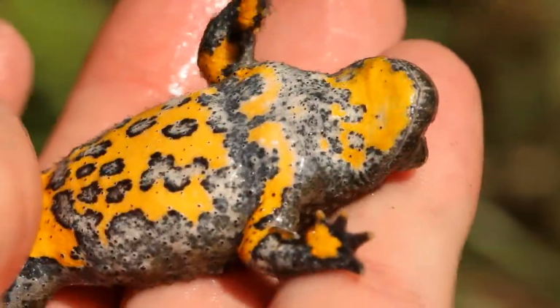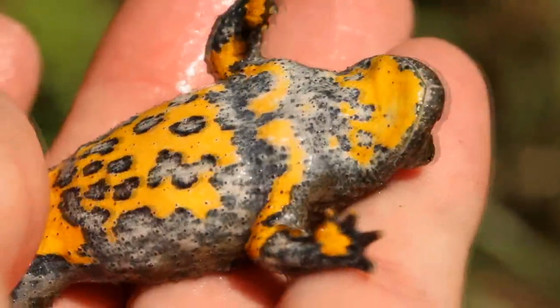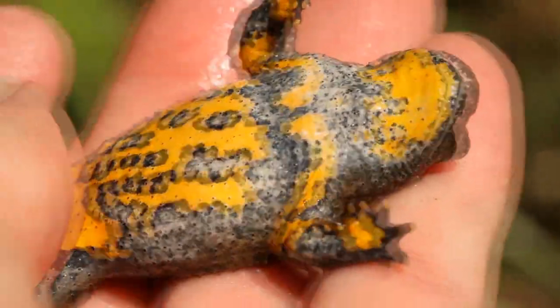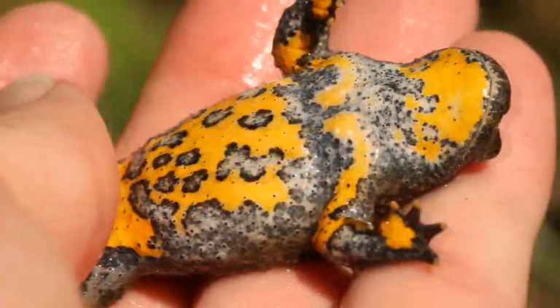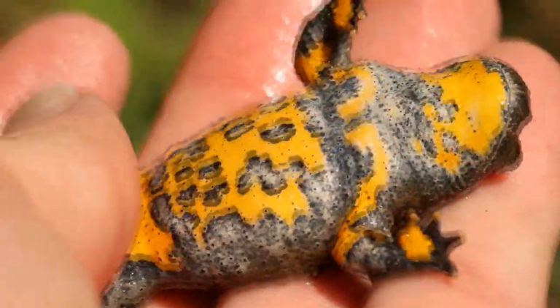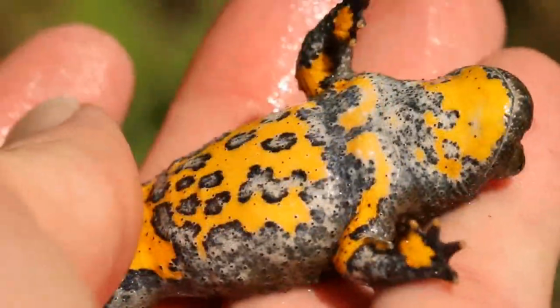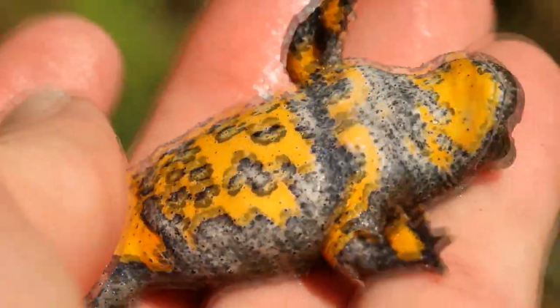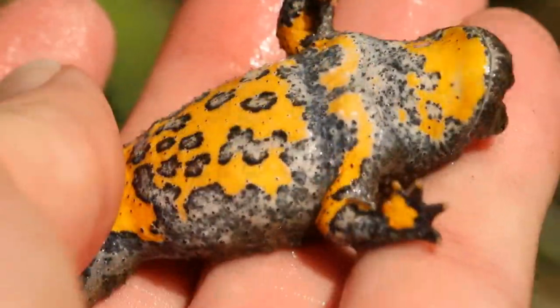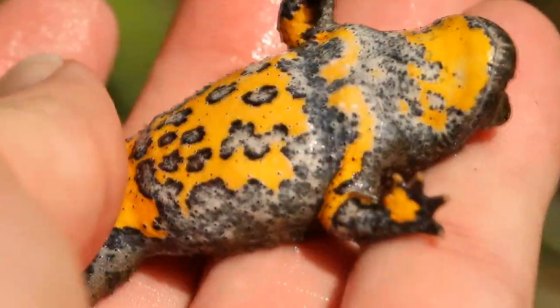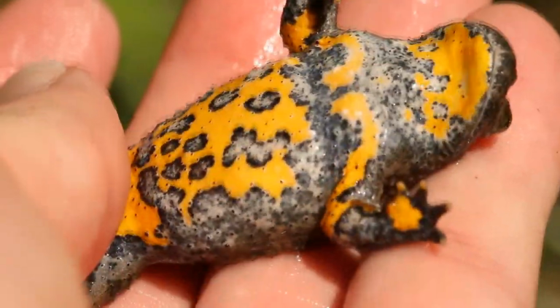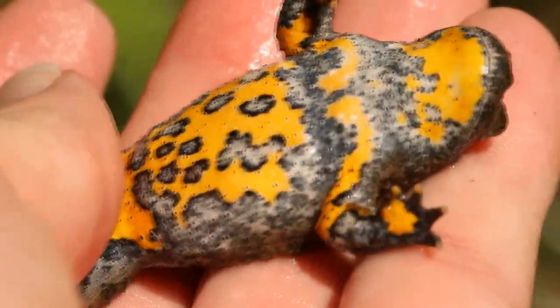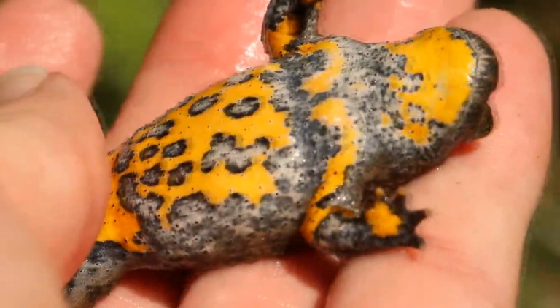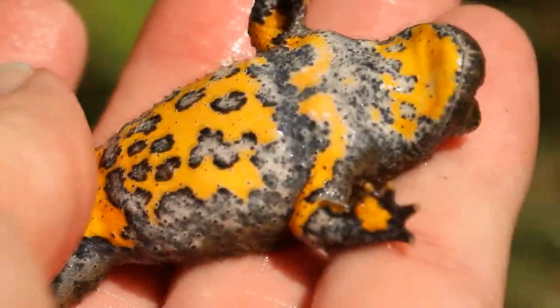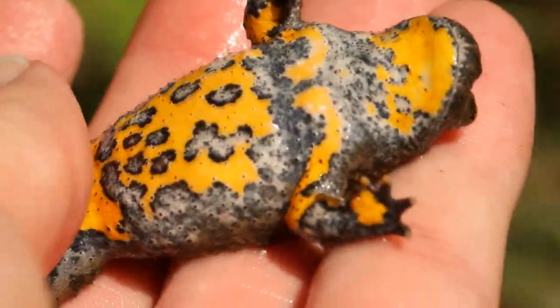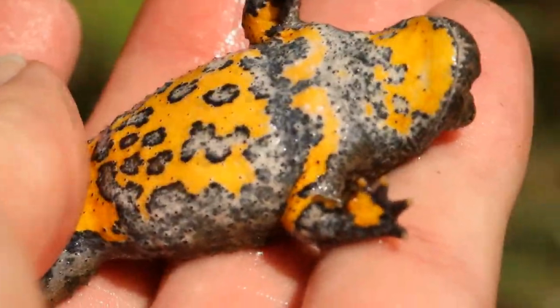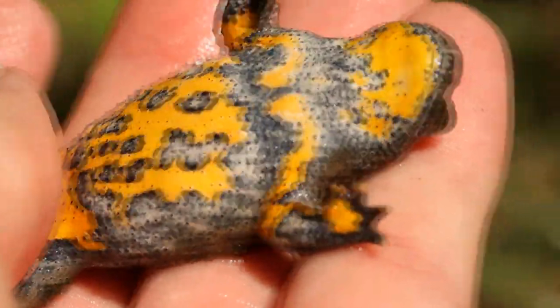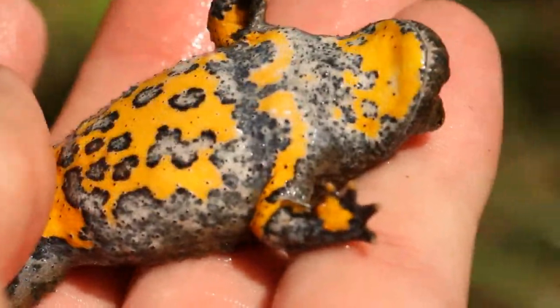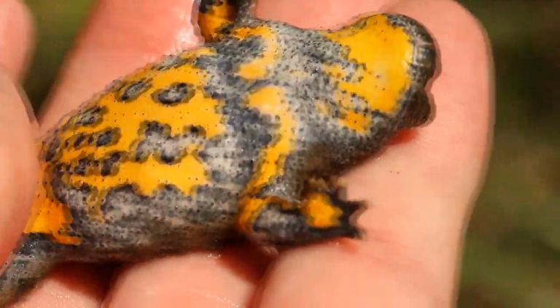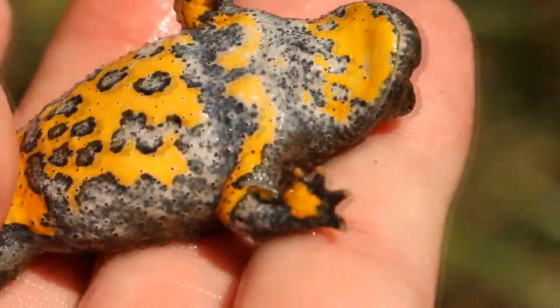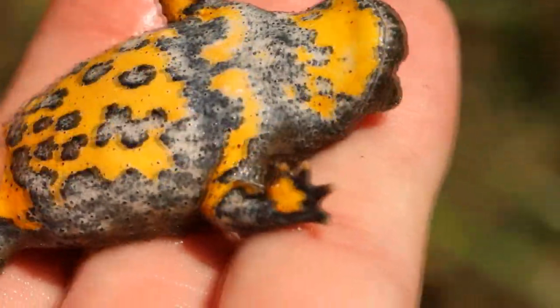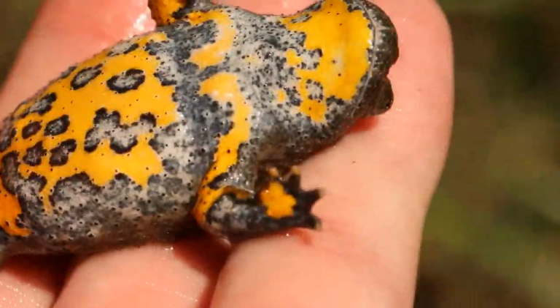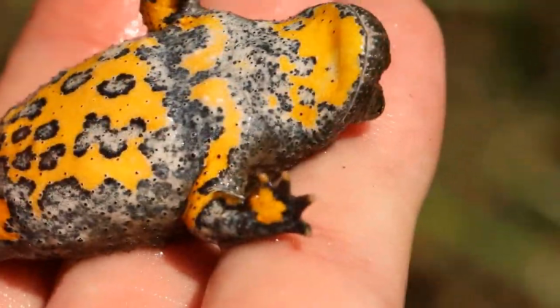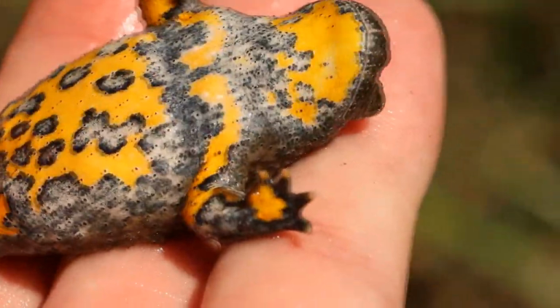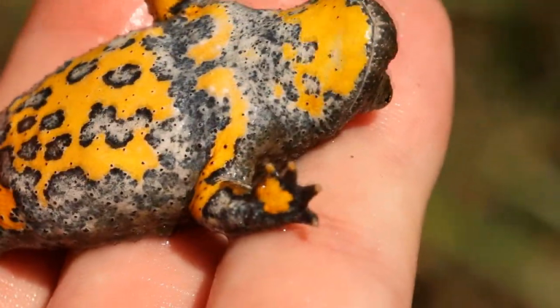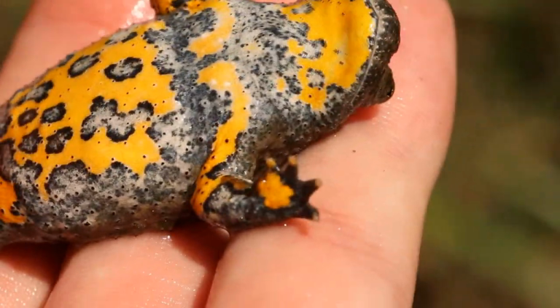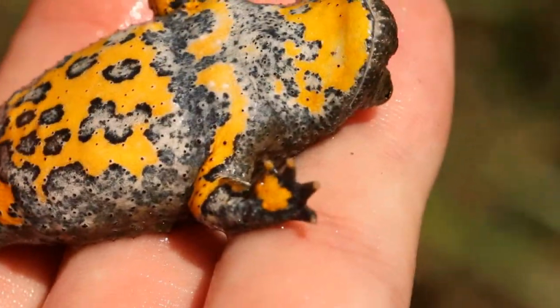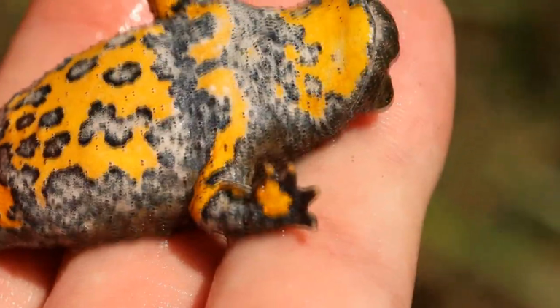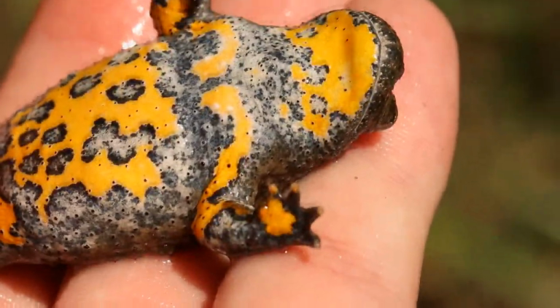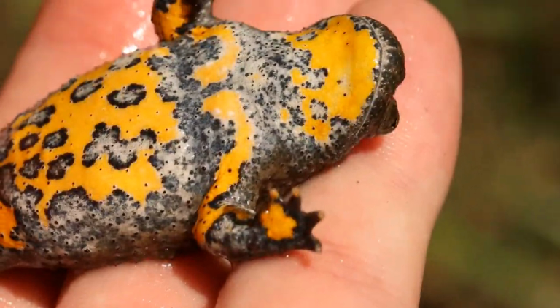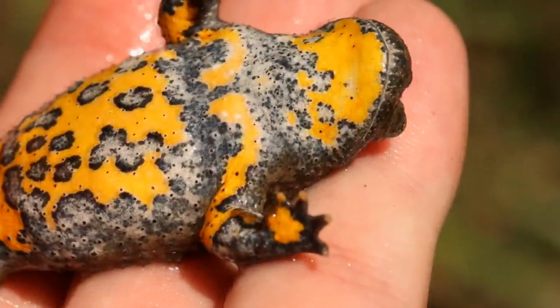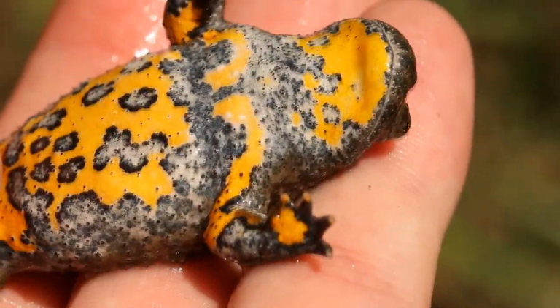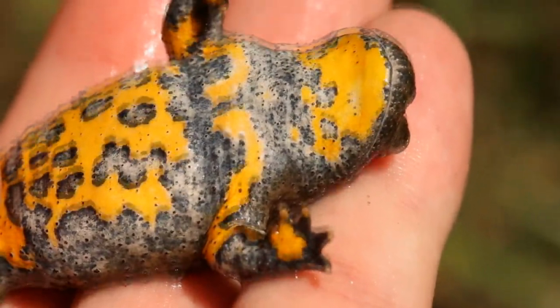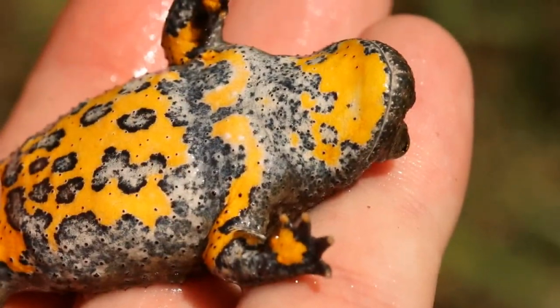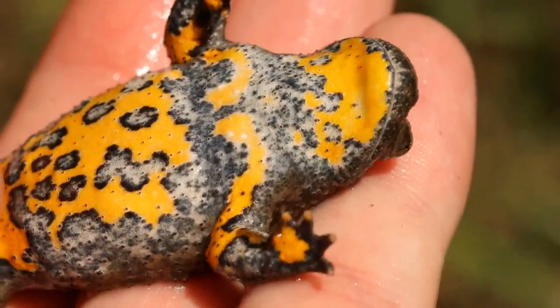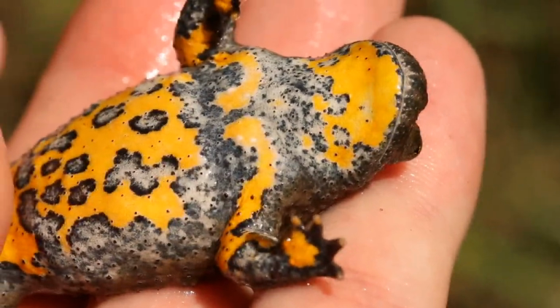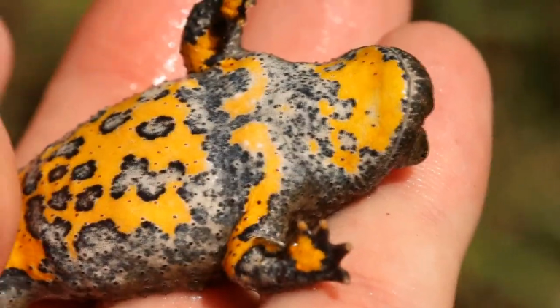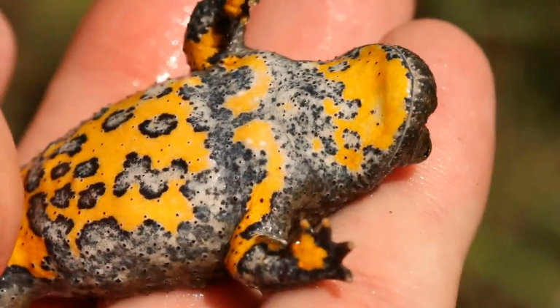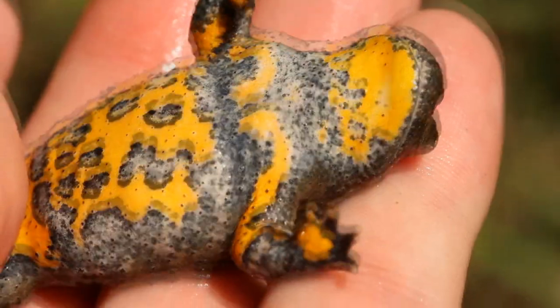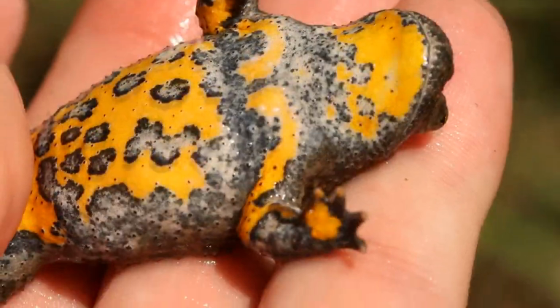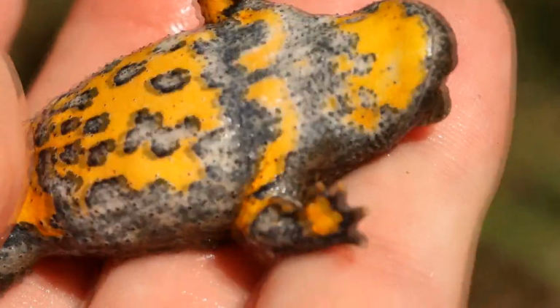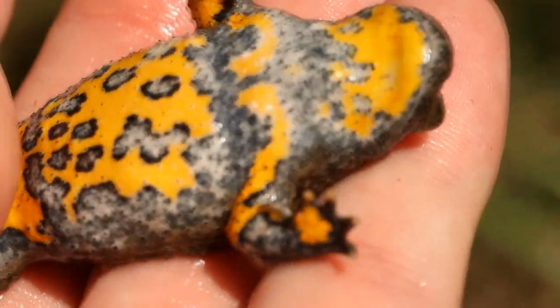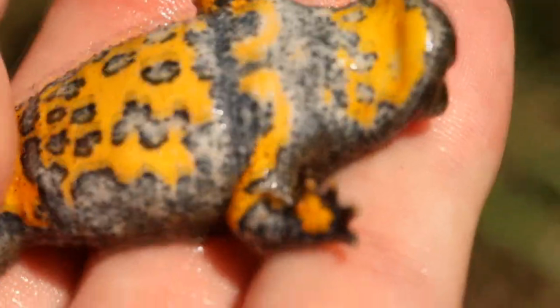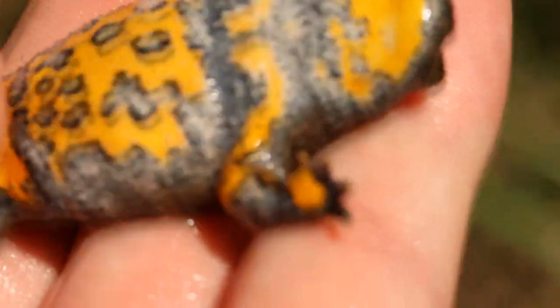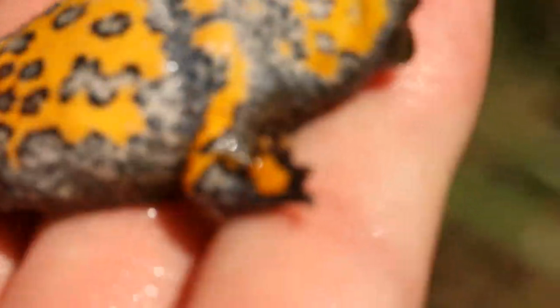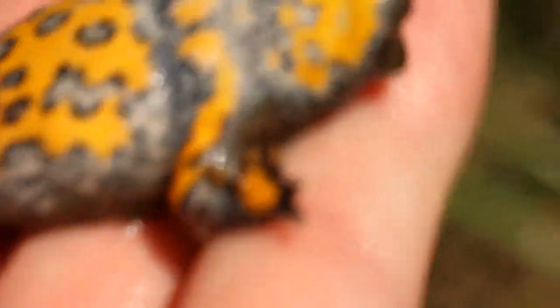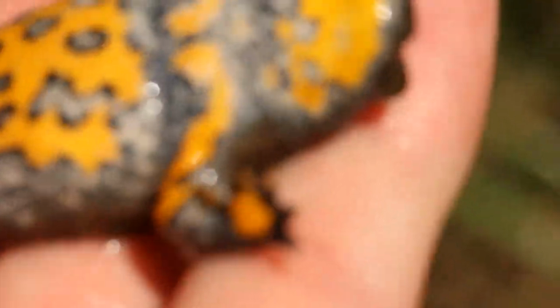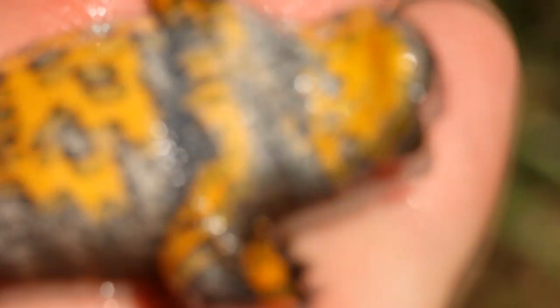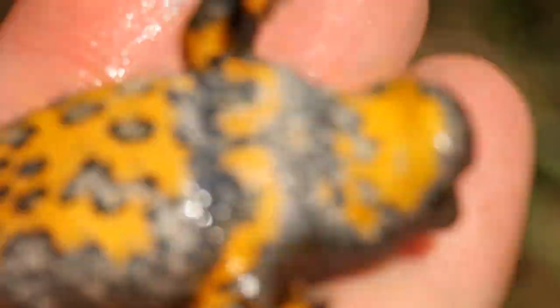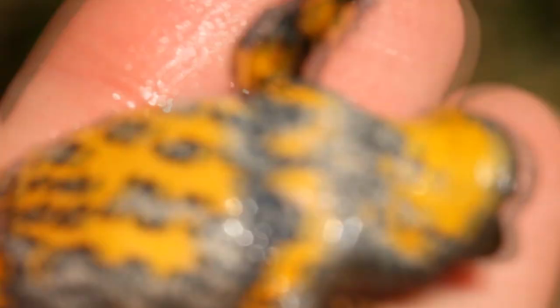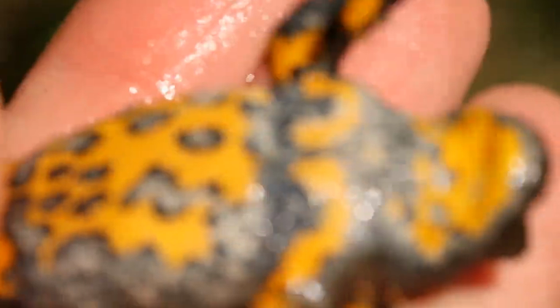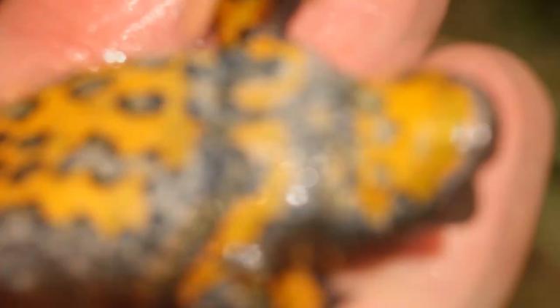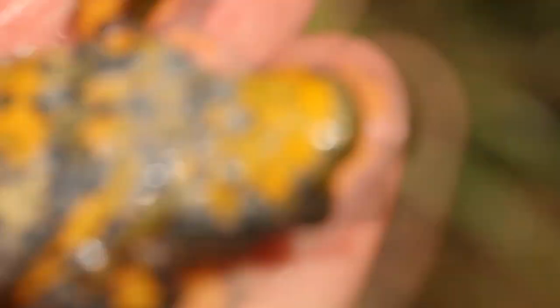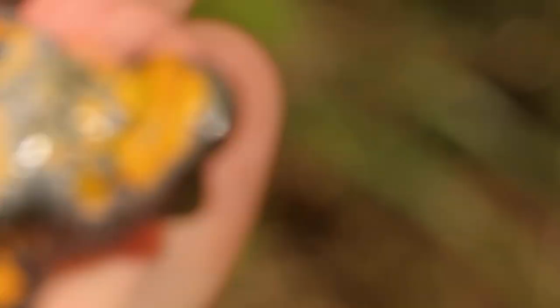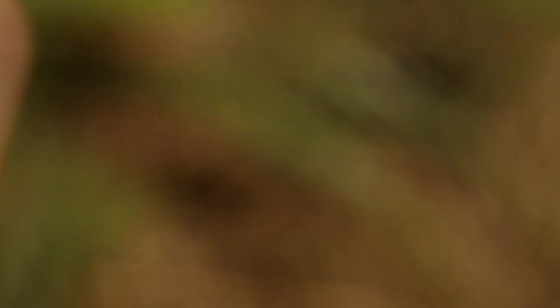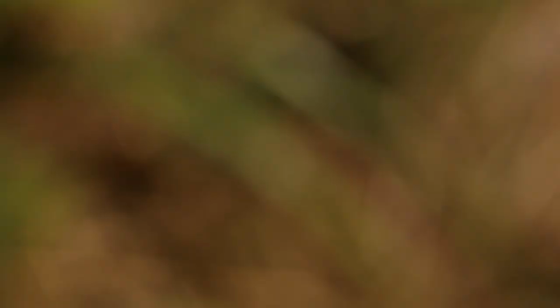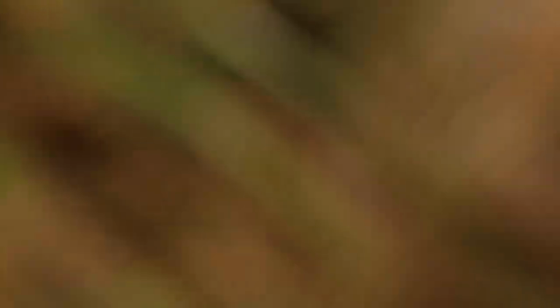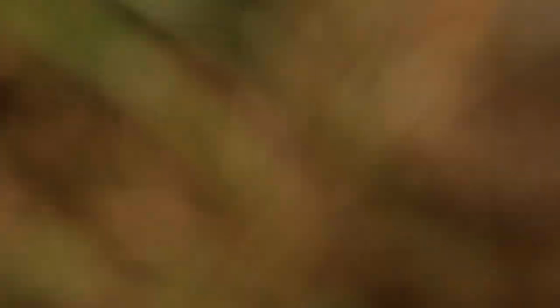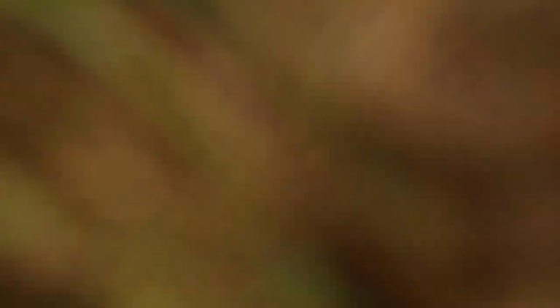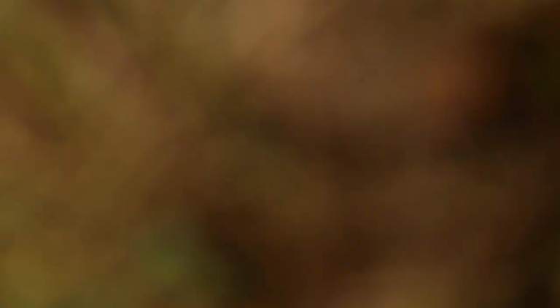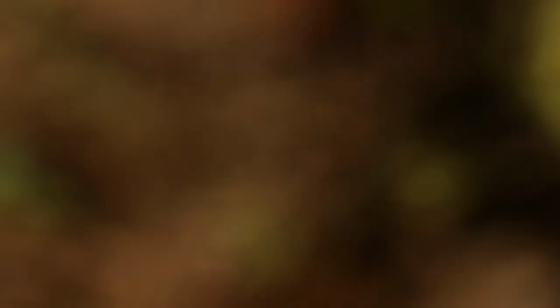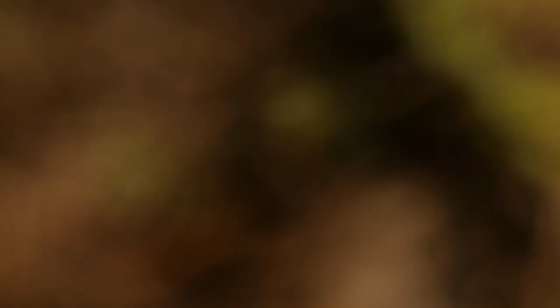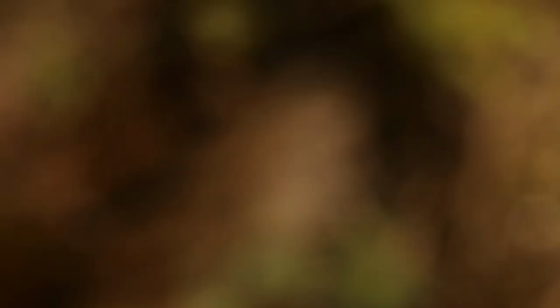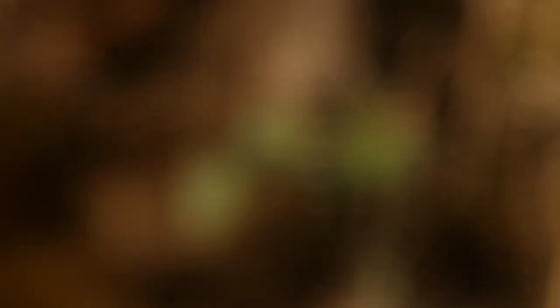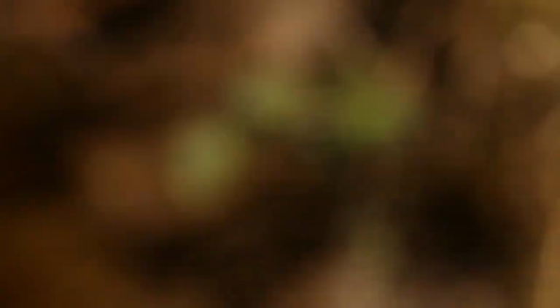Look guys, so here's a yellow belly toad and it's actually calling - don't know if you can hear it.